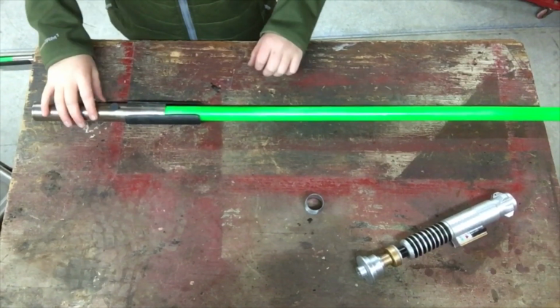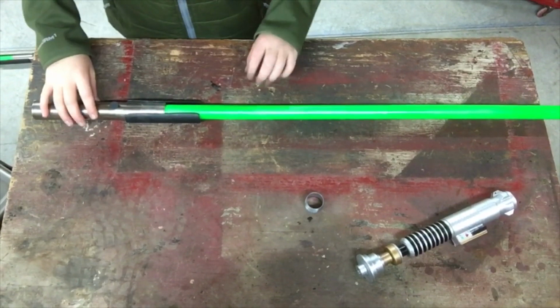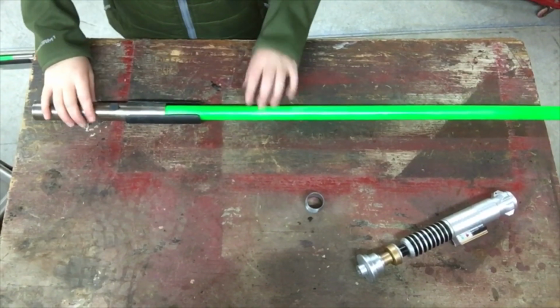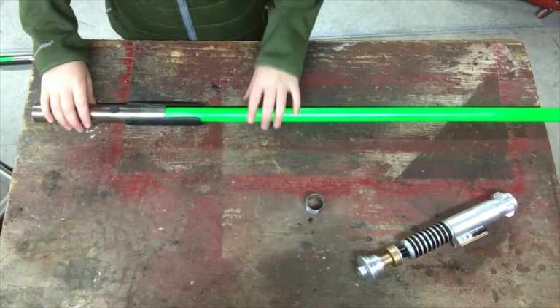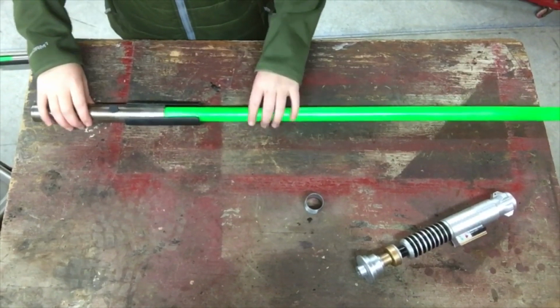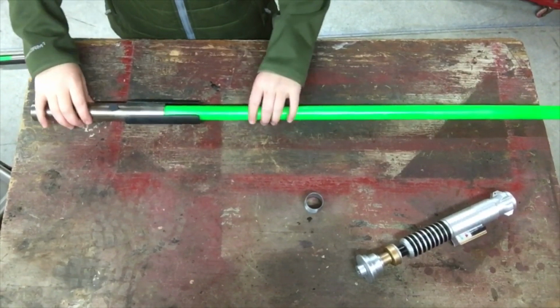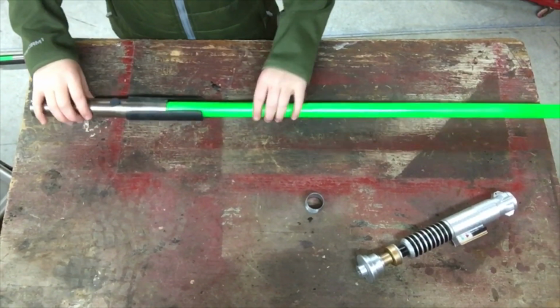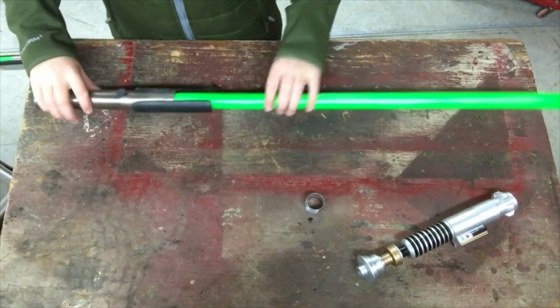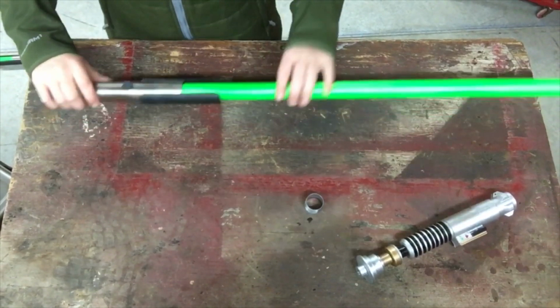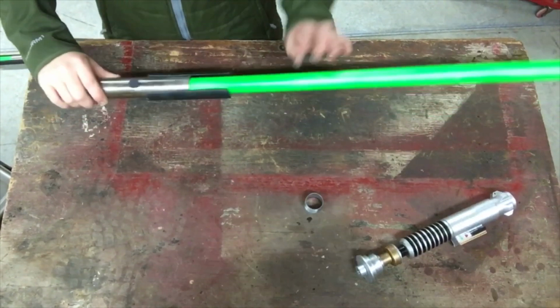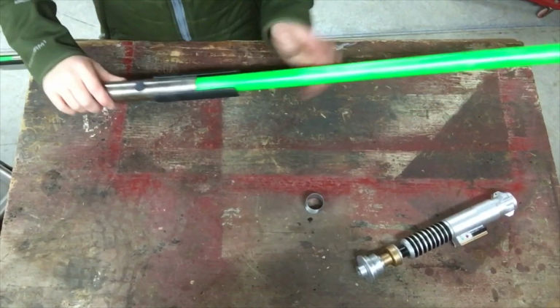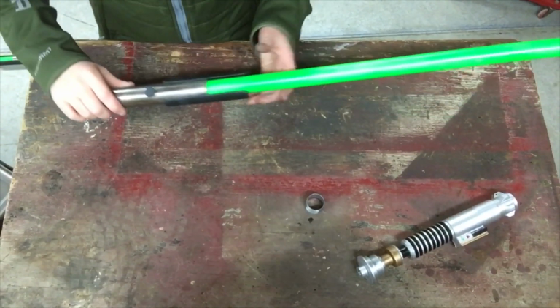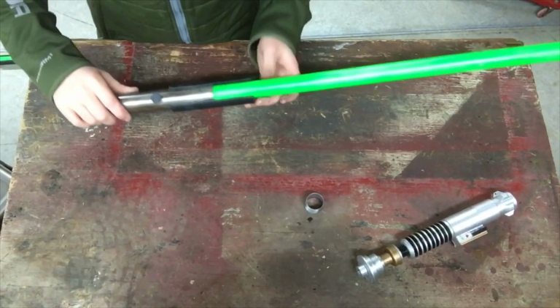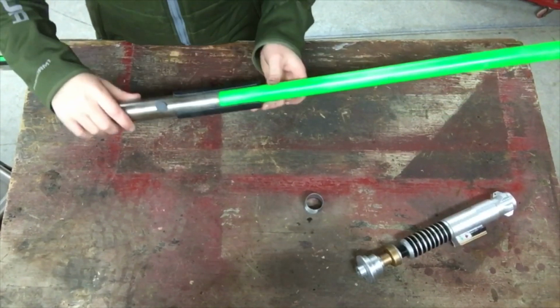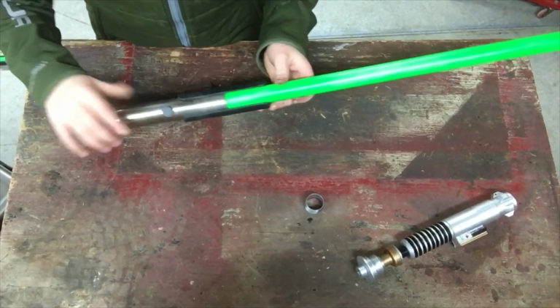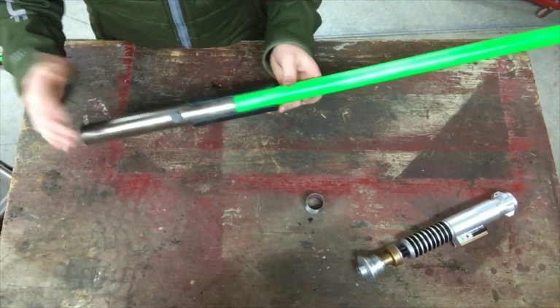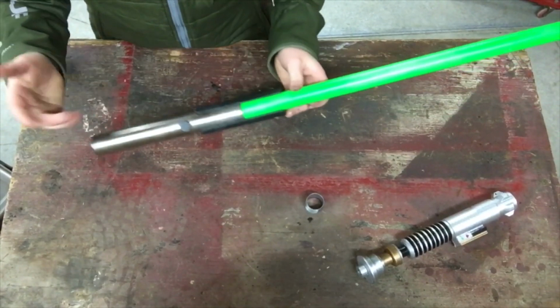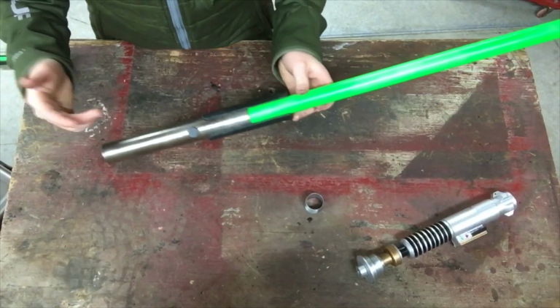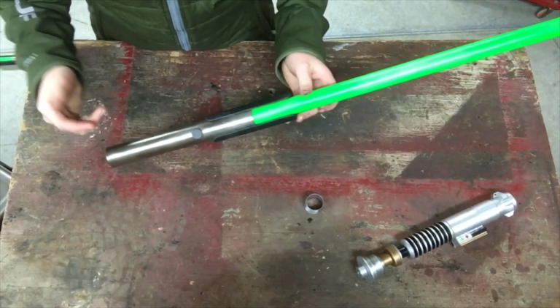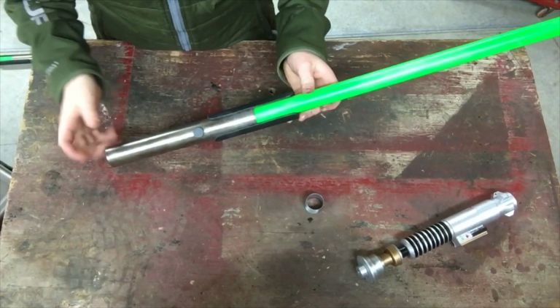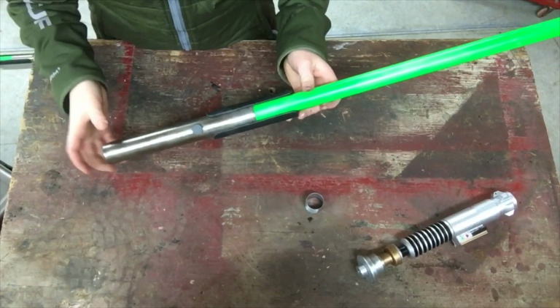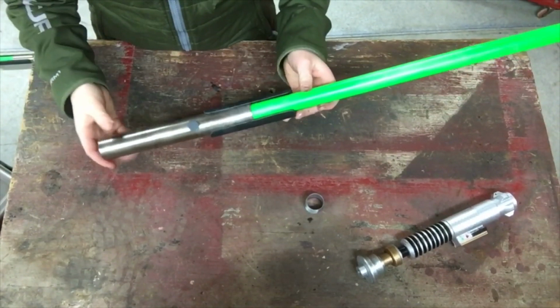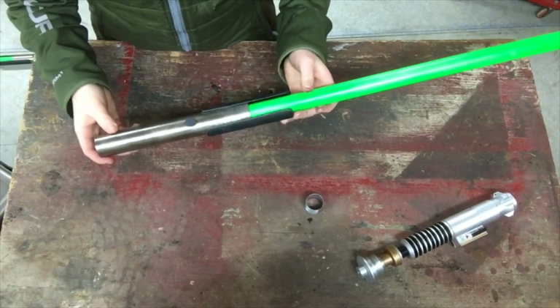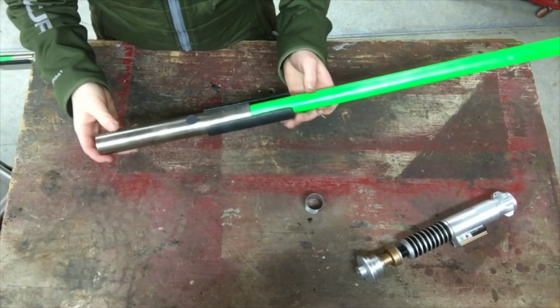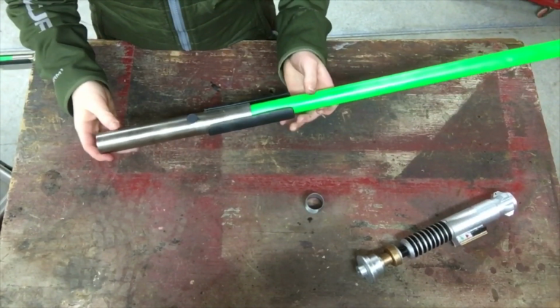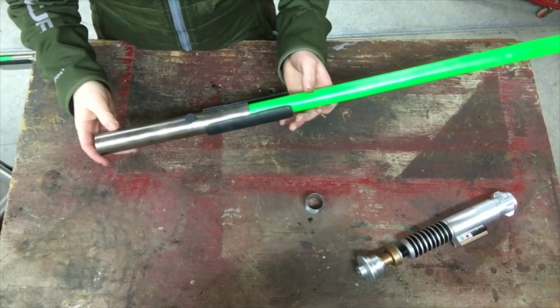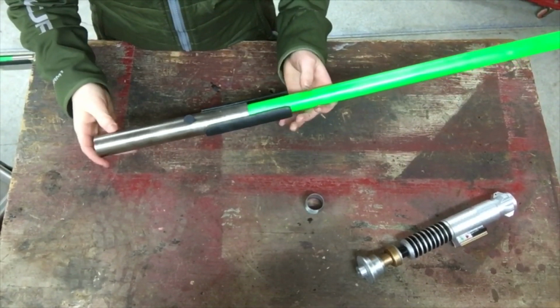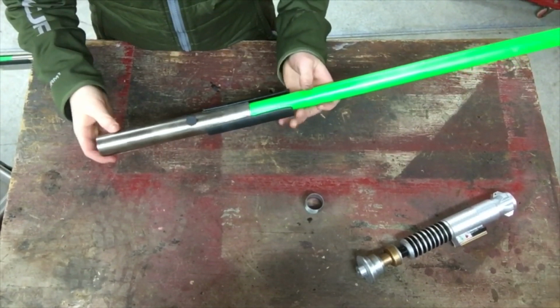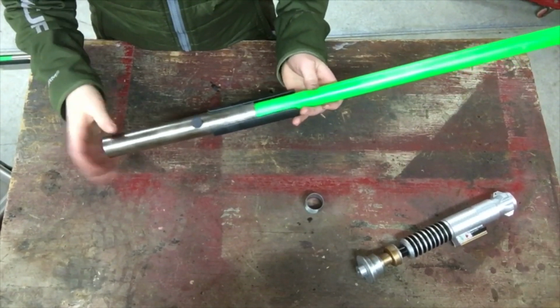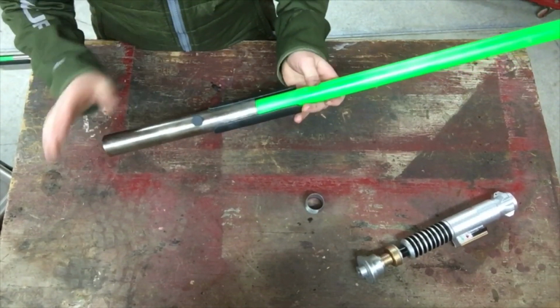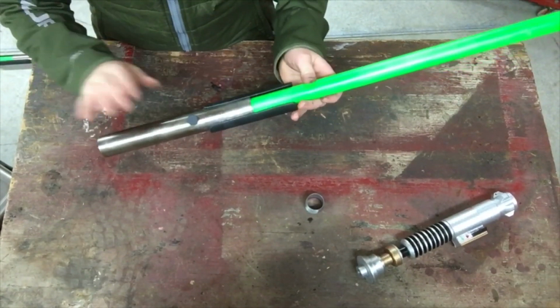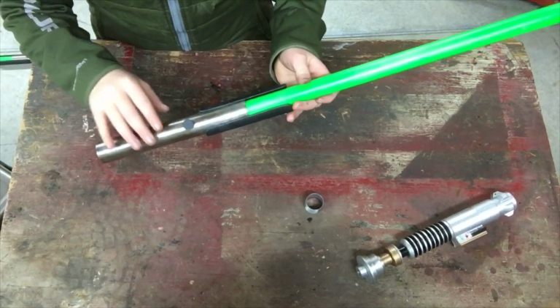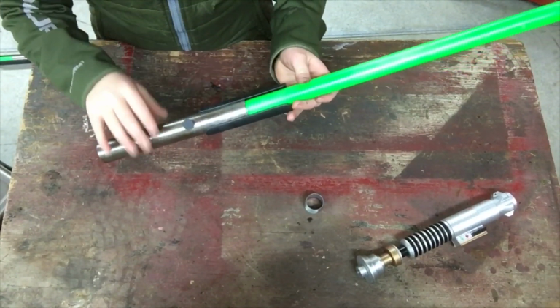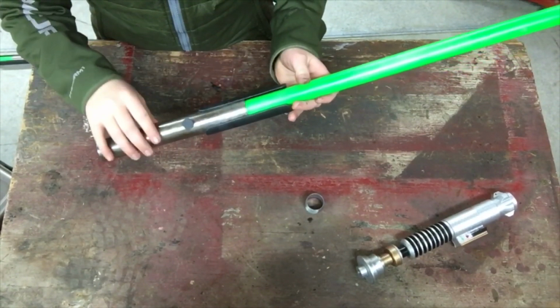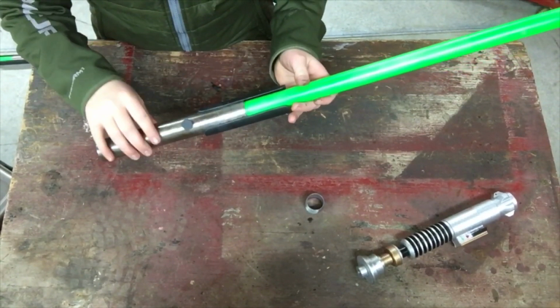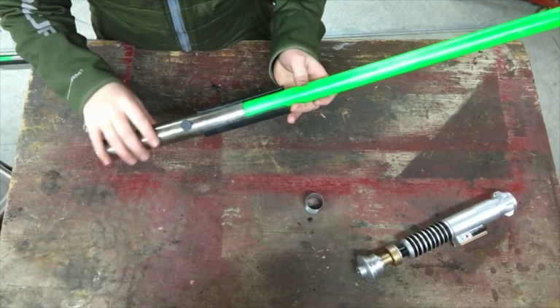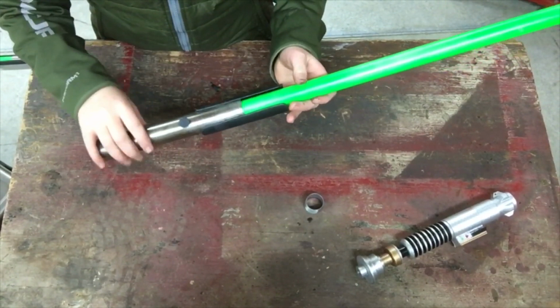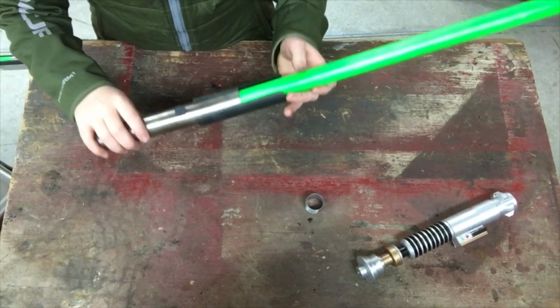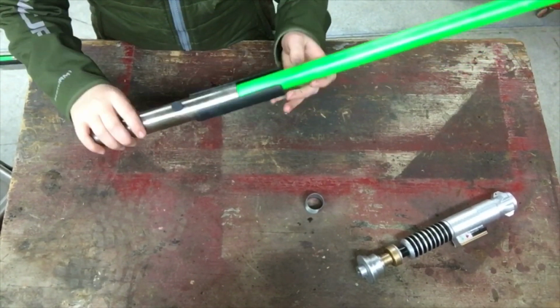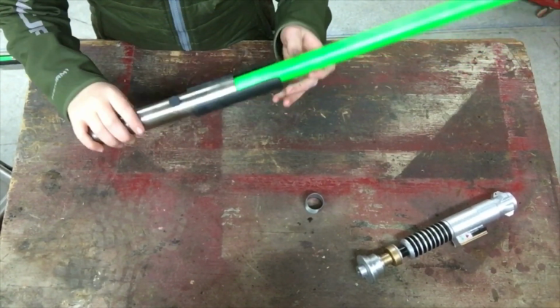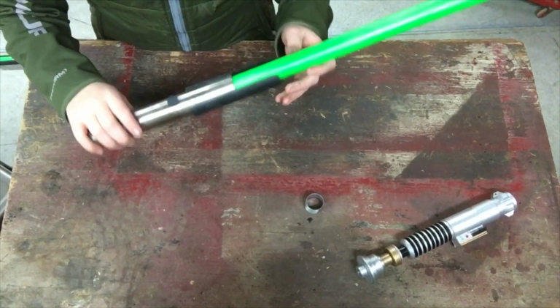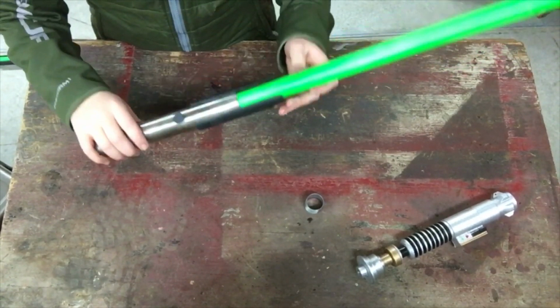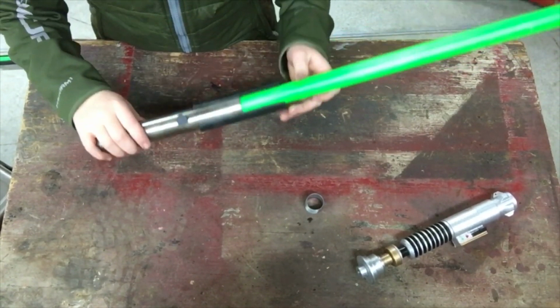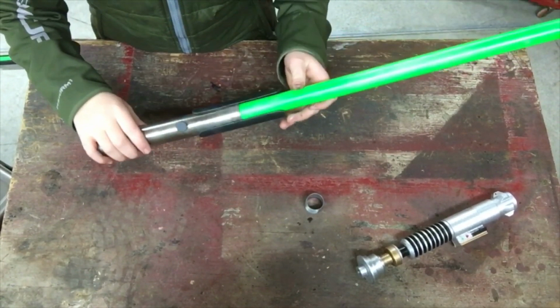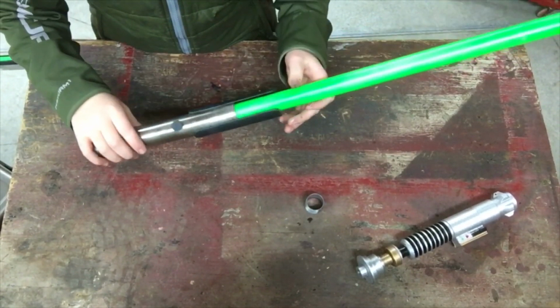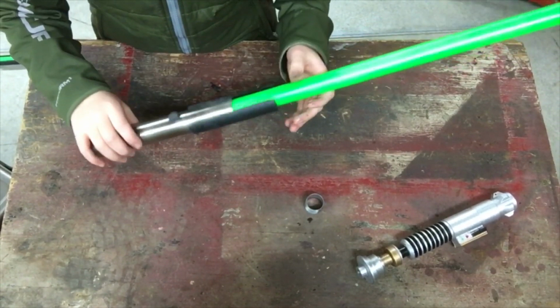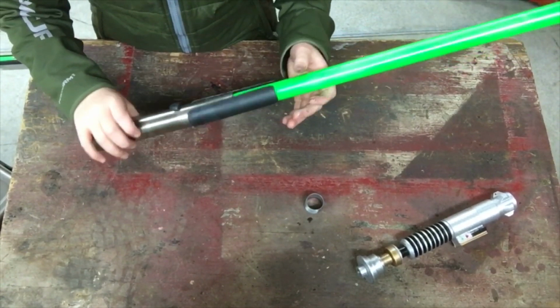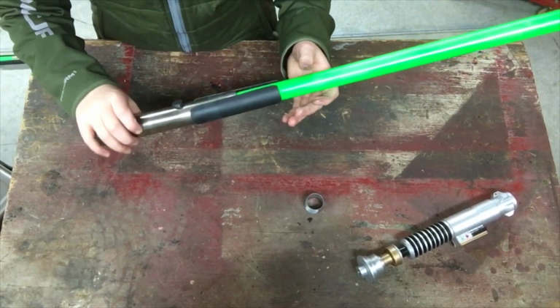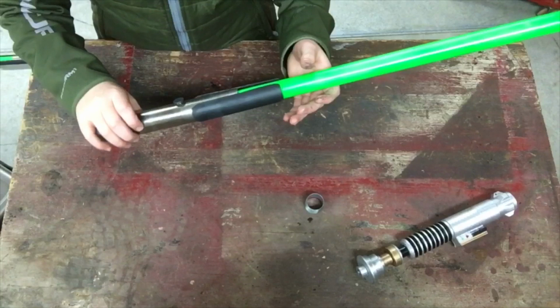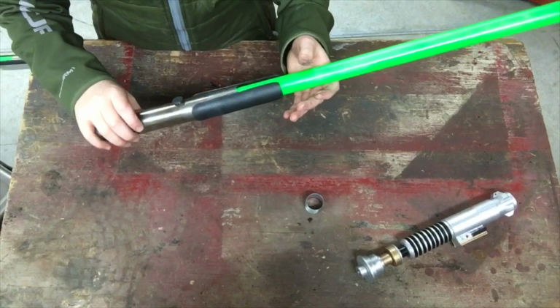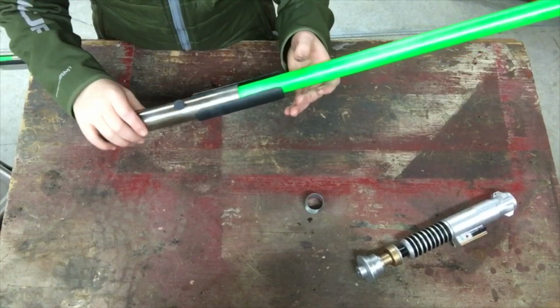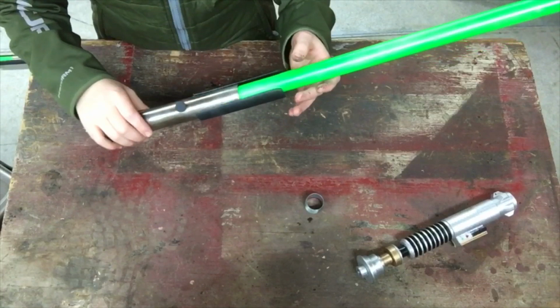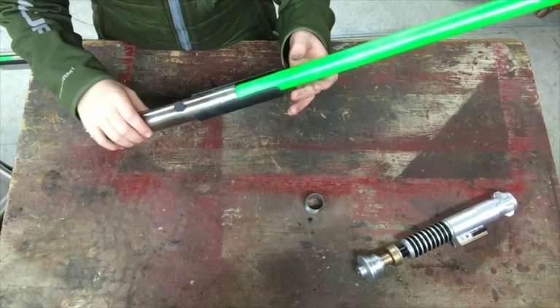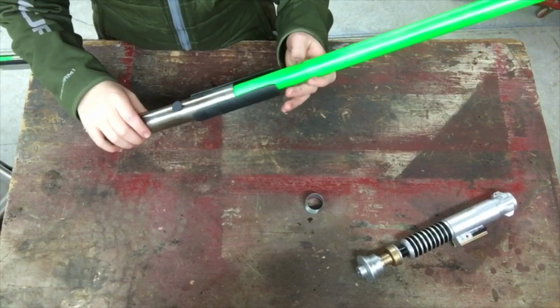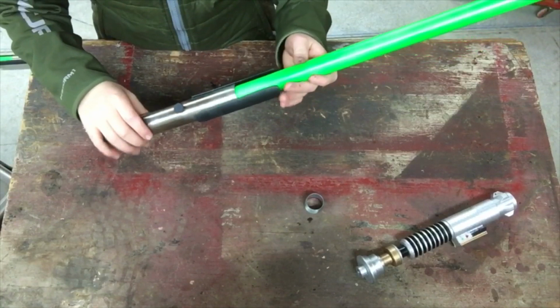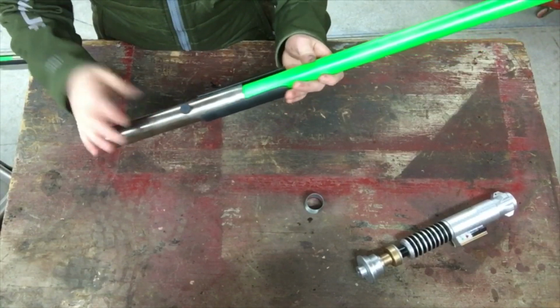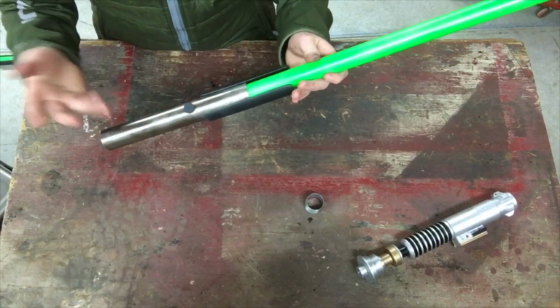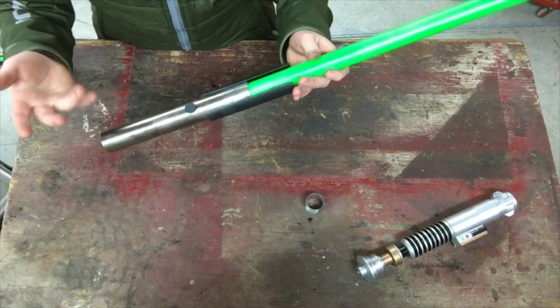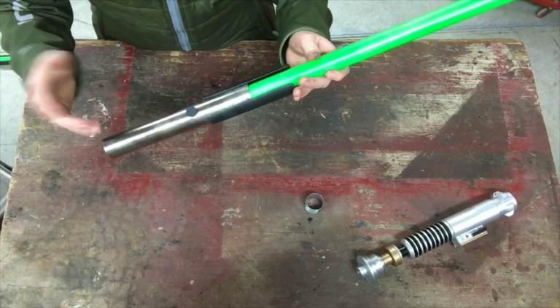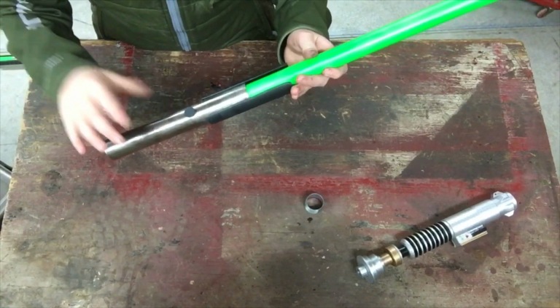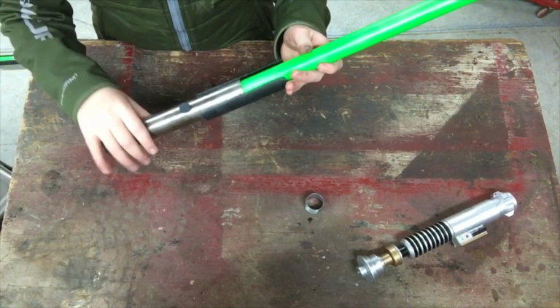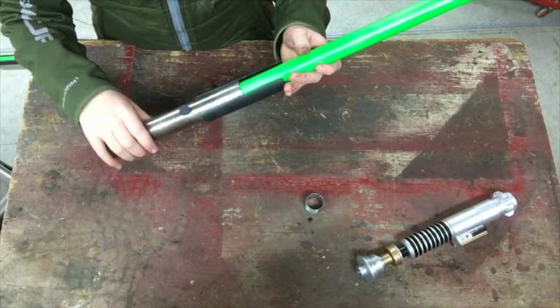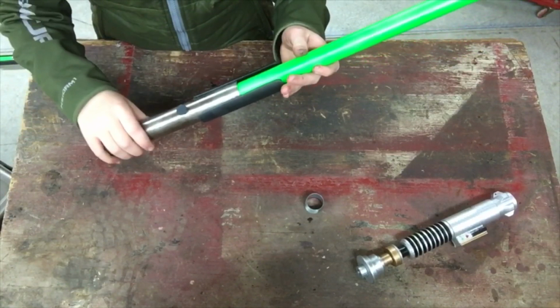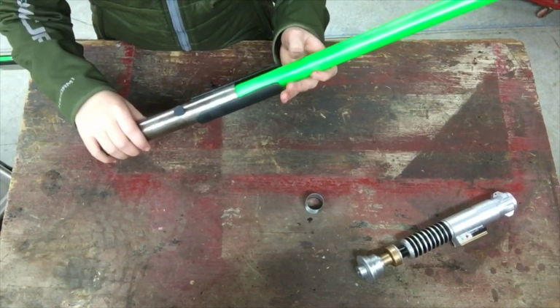Hey guys, I wanted to let you know what materials I used for this and how you can make your own.